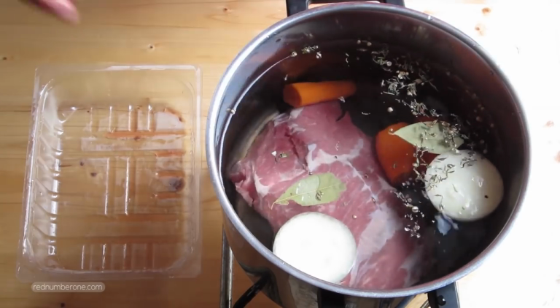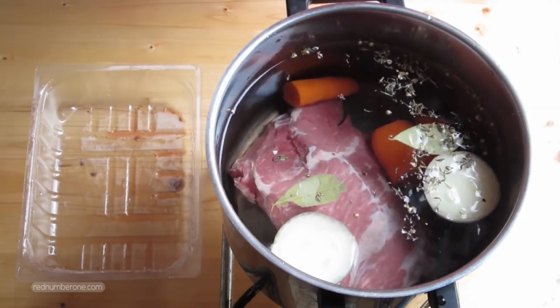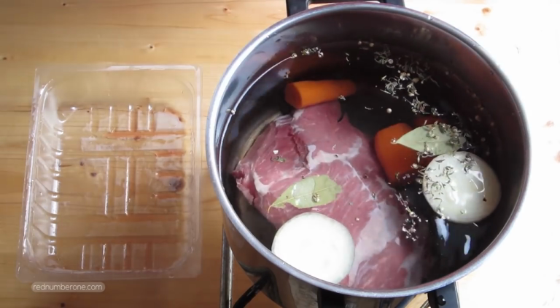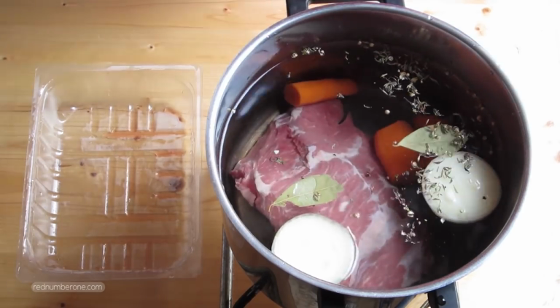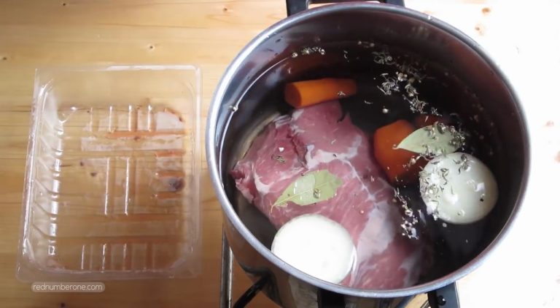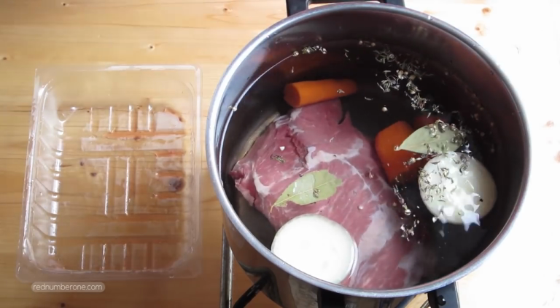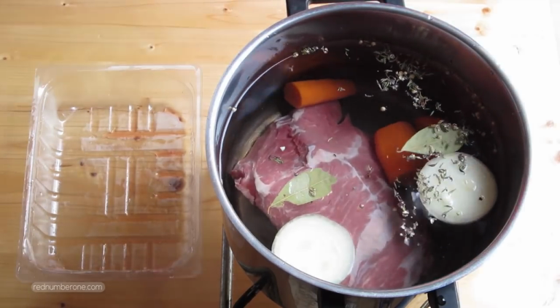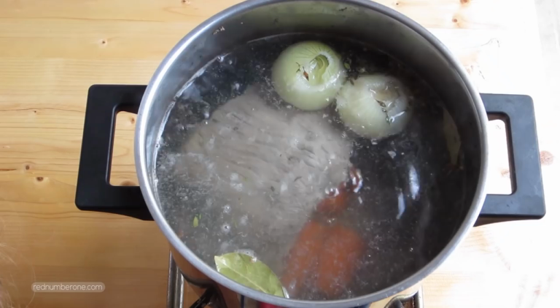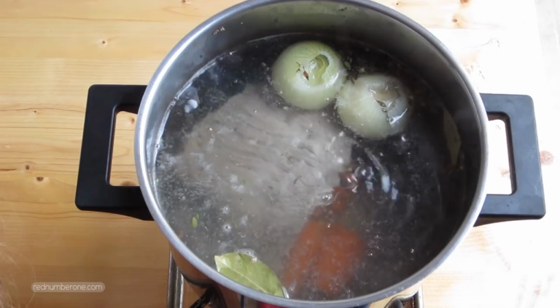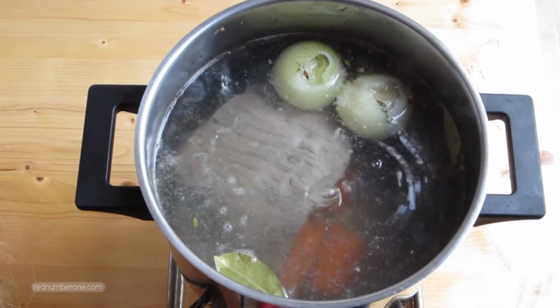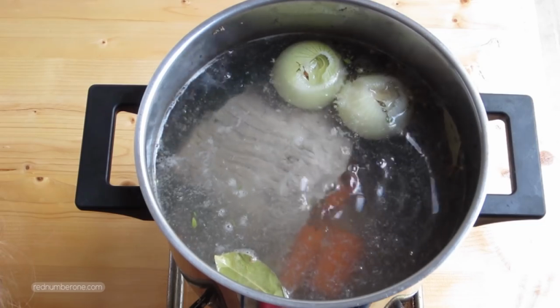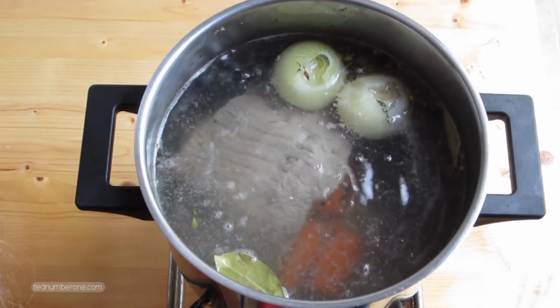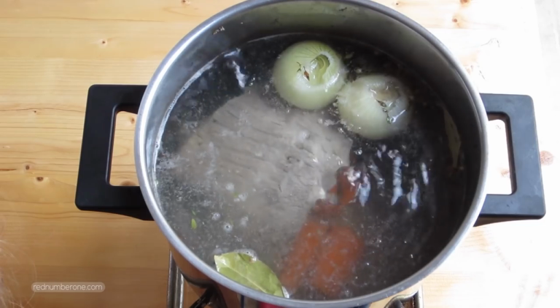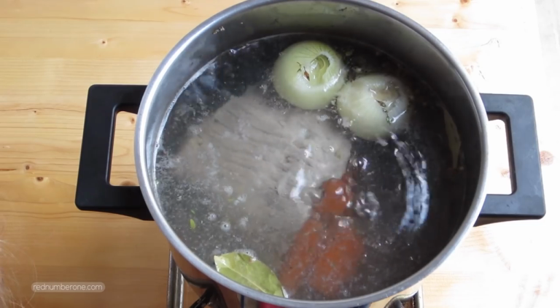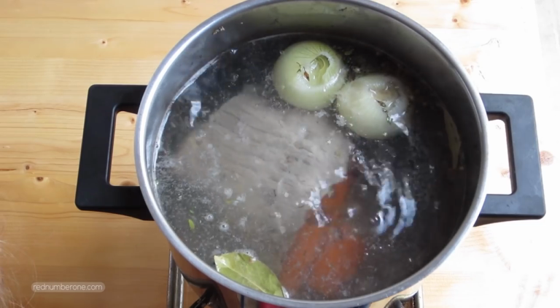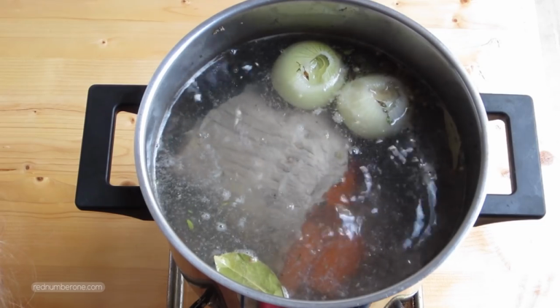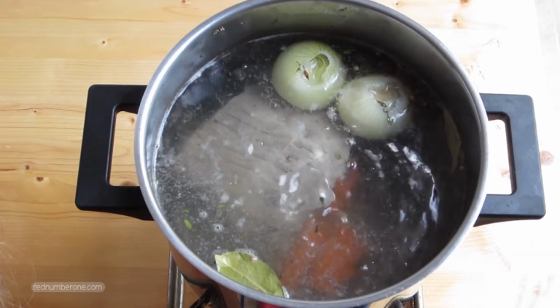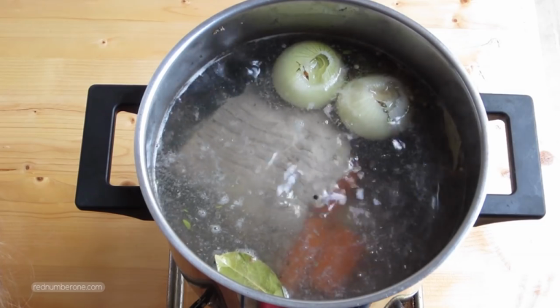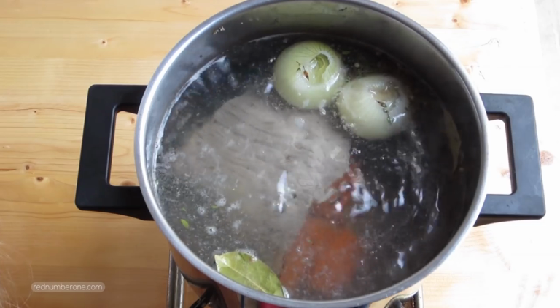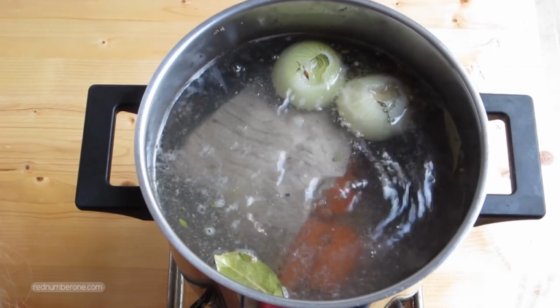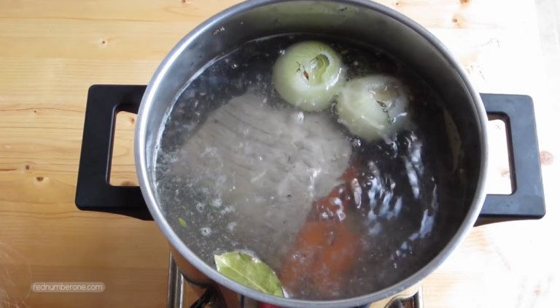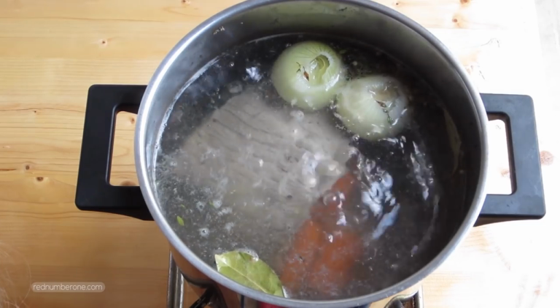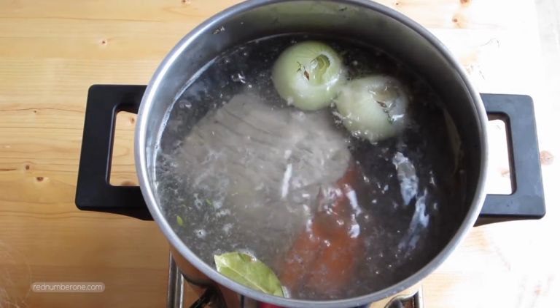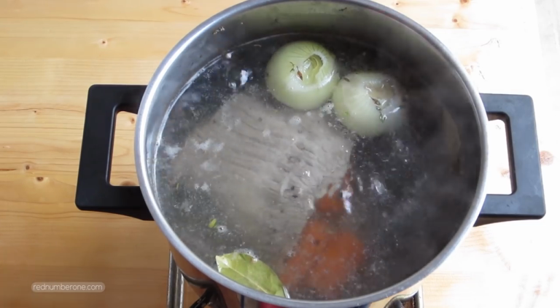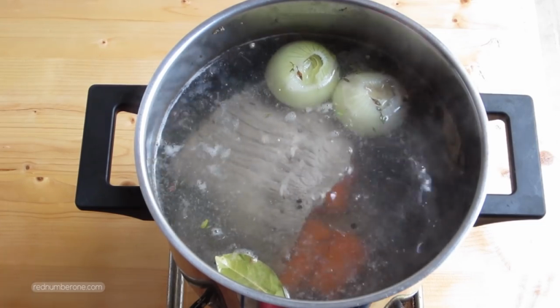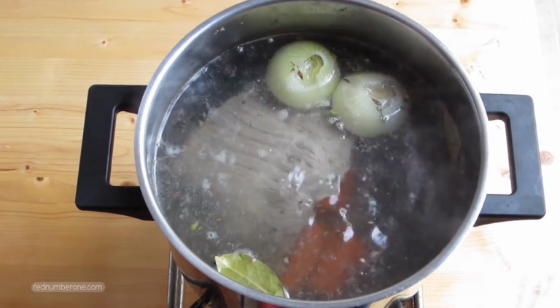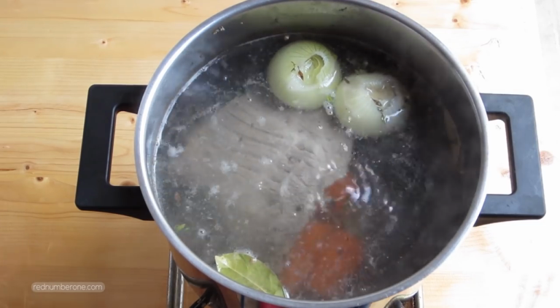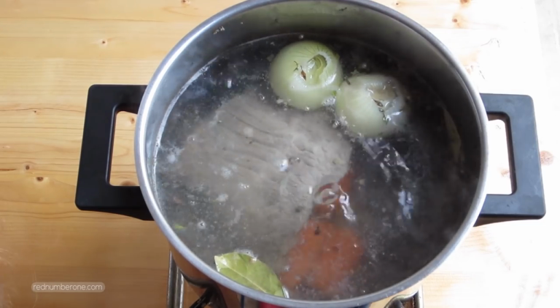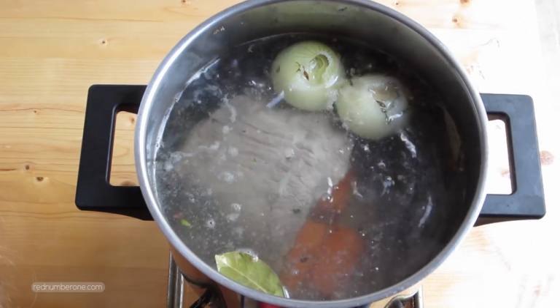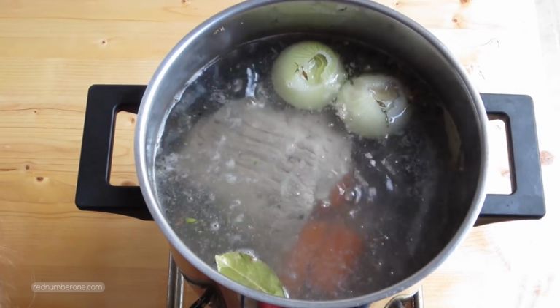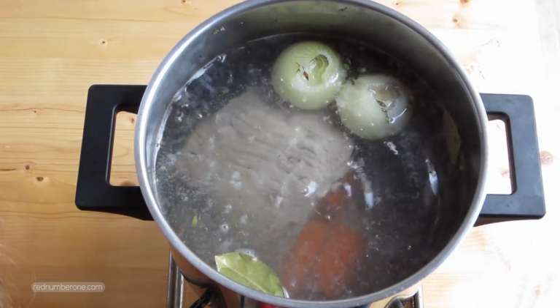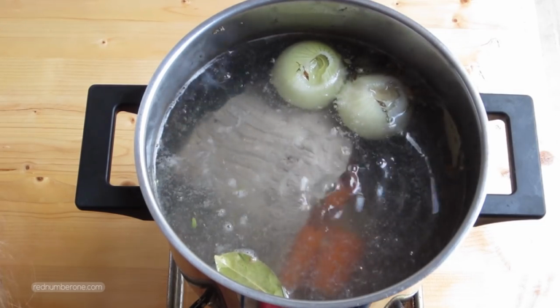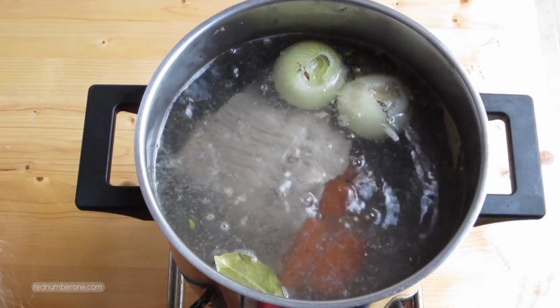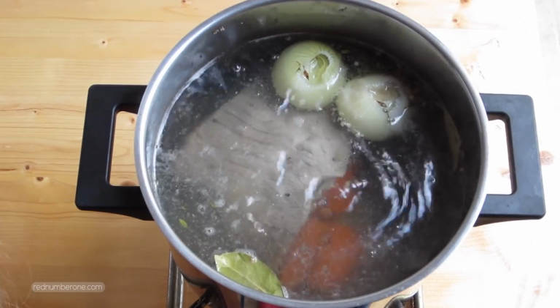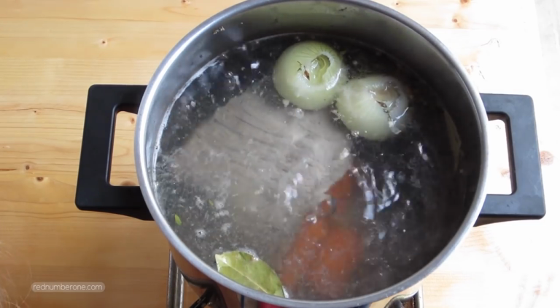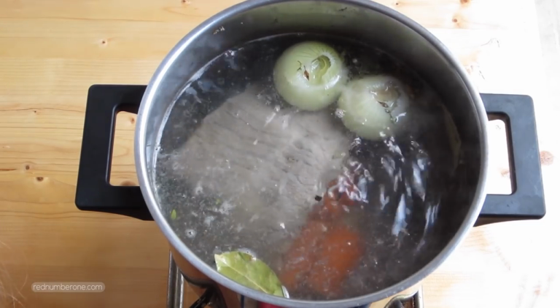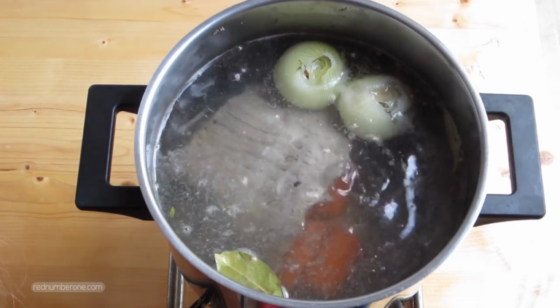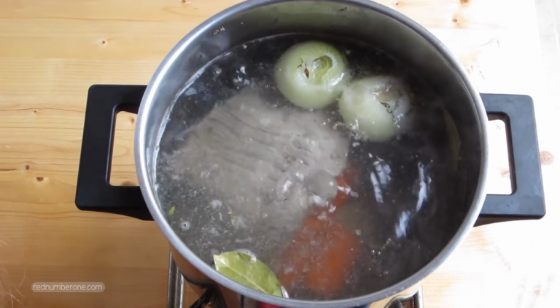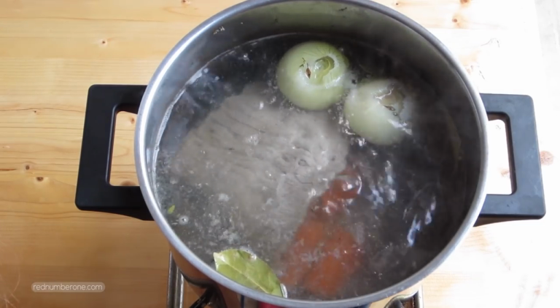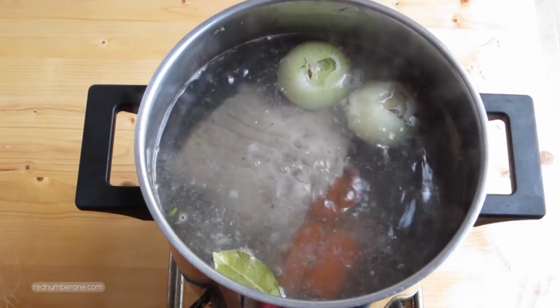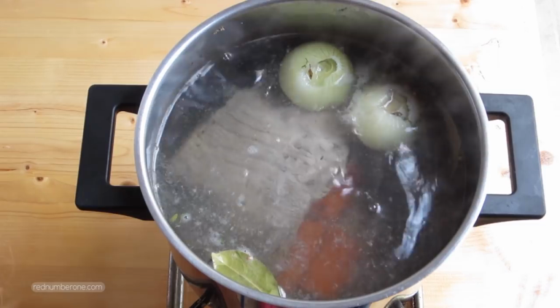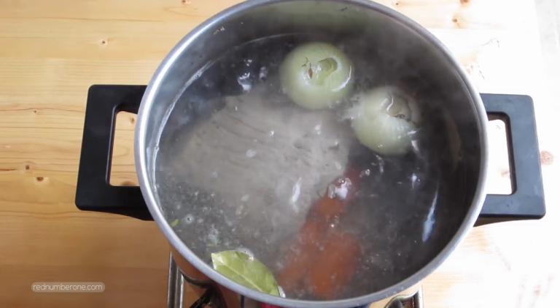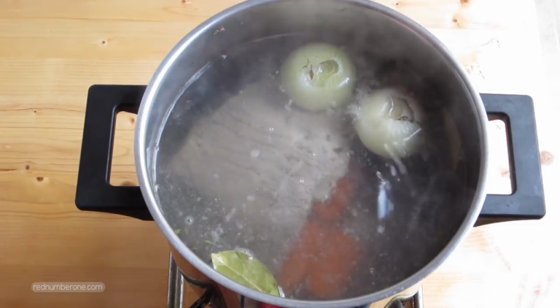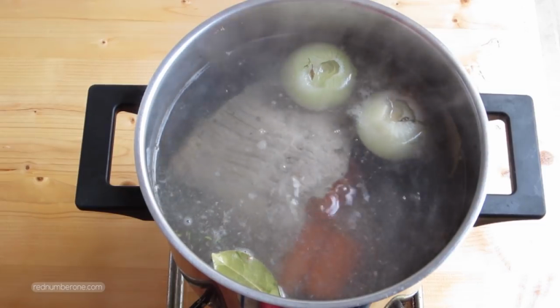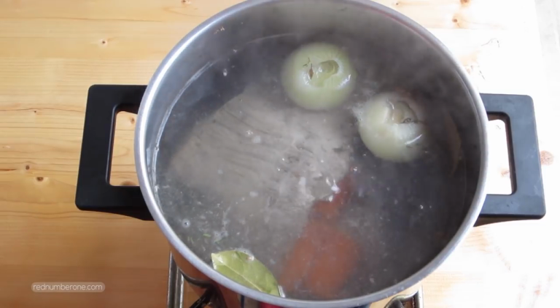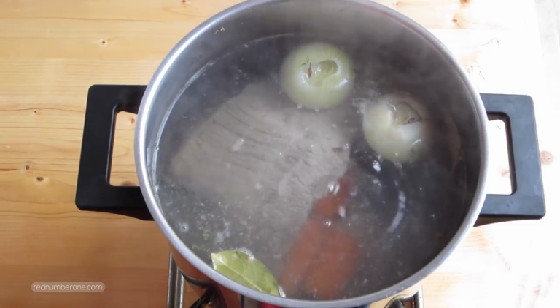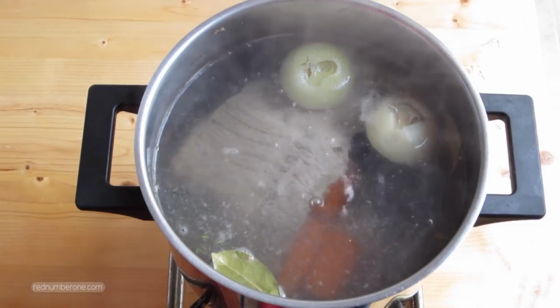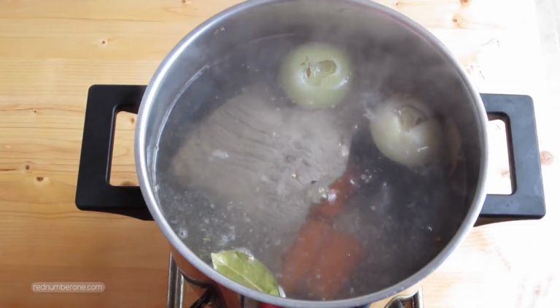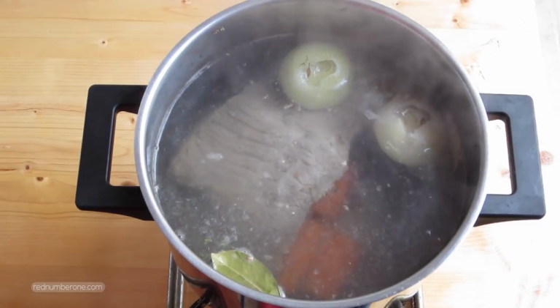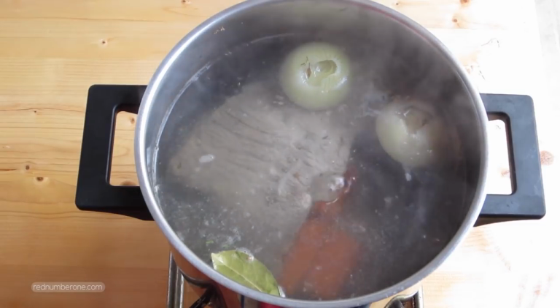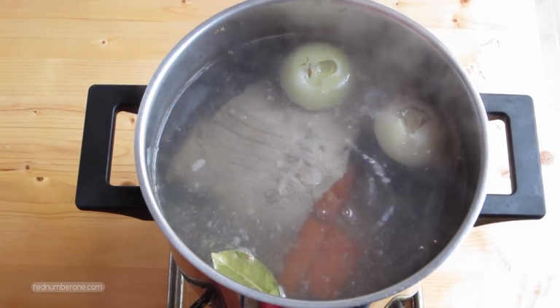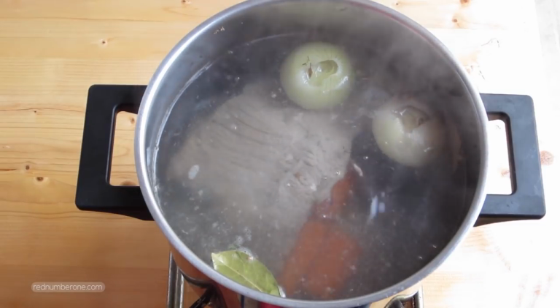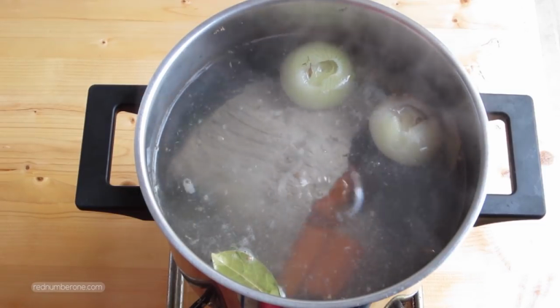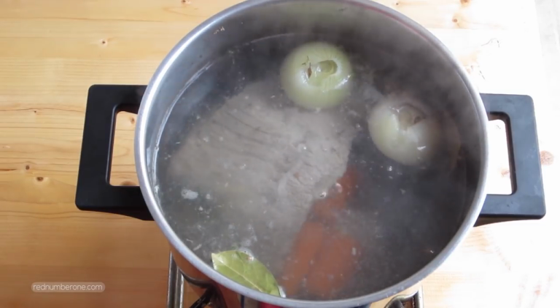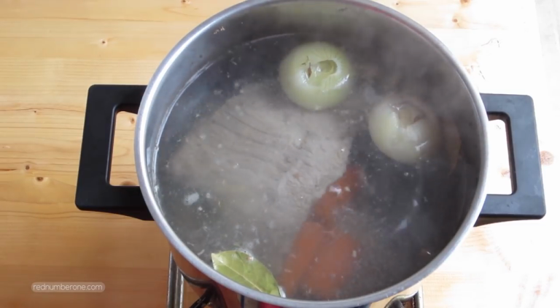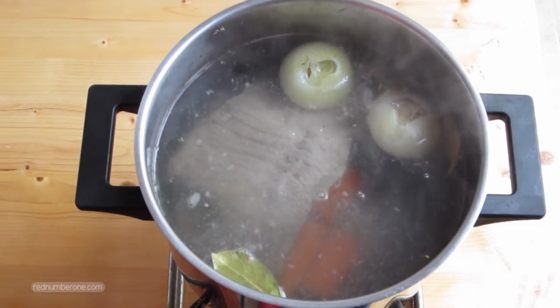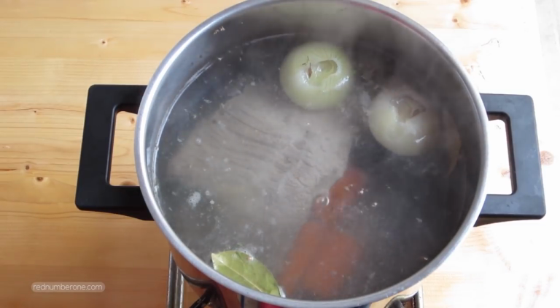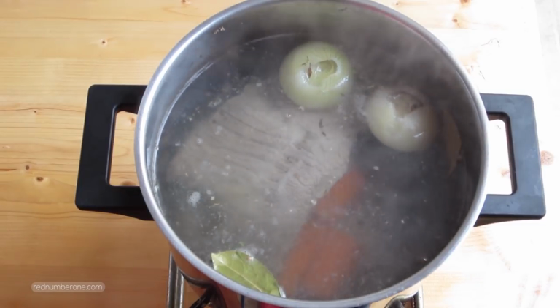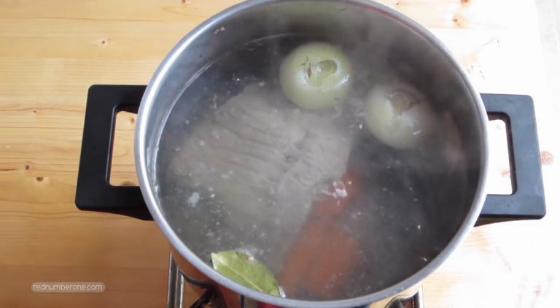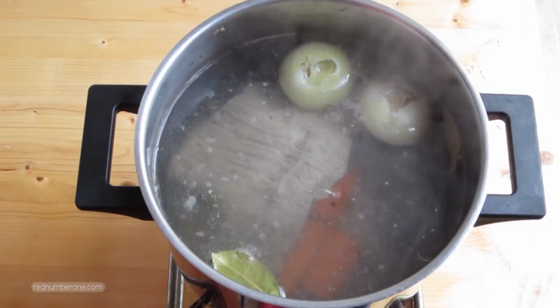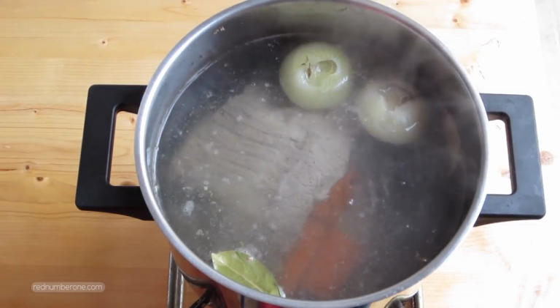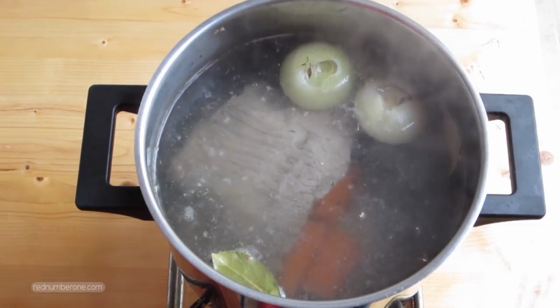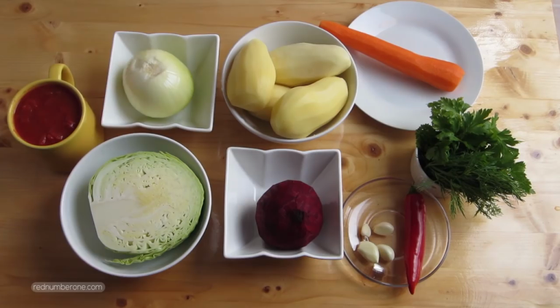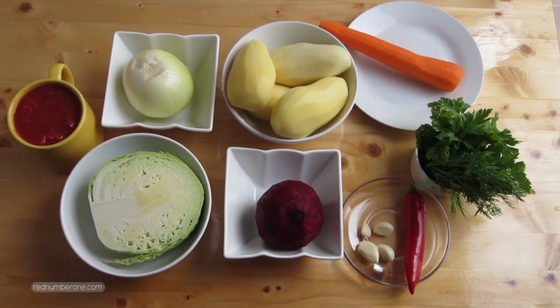Better don't cover the pan, so steam doesn't destroy the taste and color of the stock. Cook stock about 3 hours.